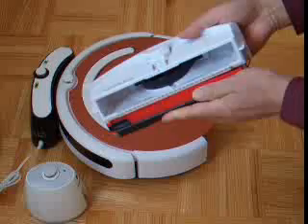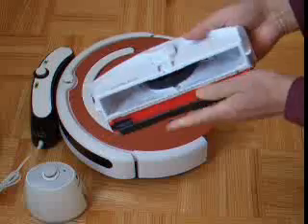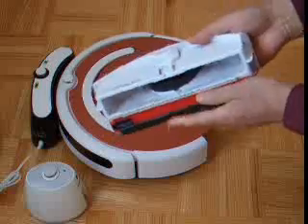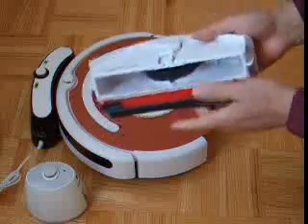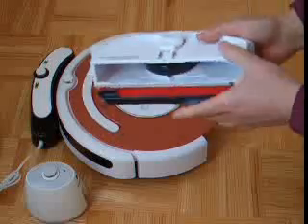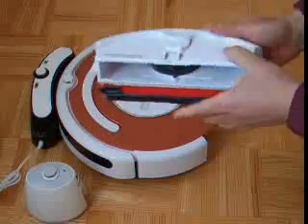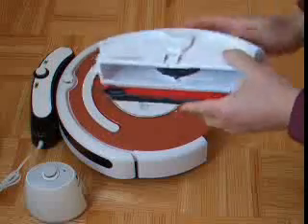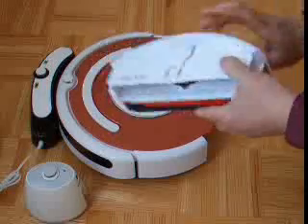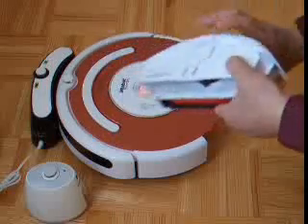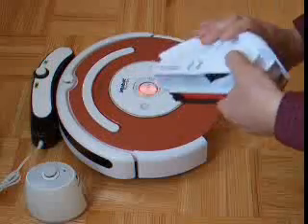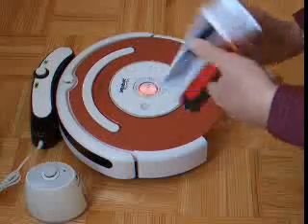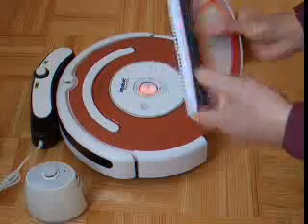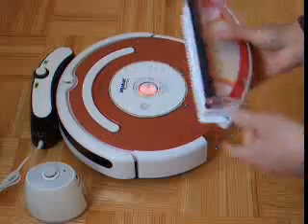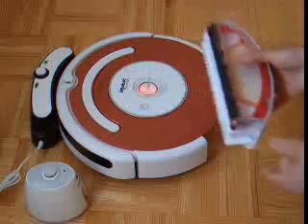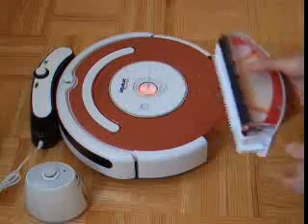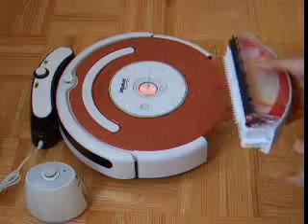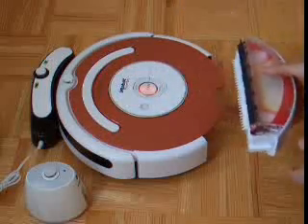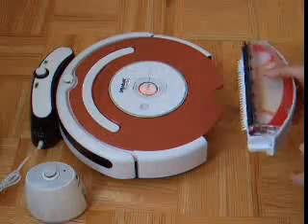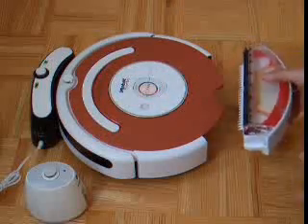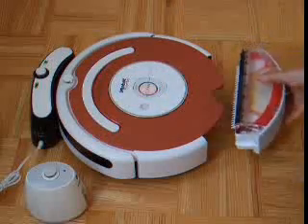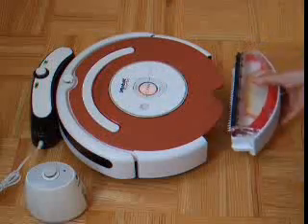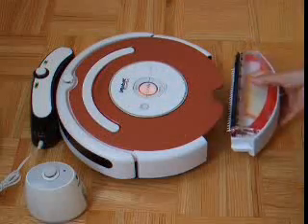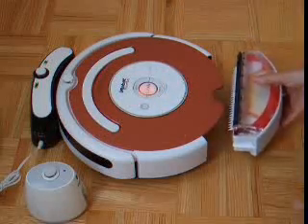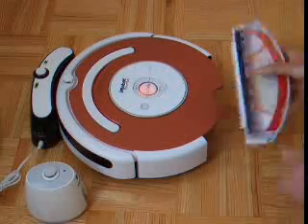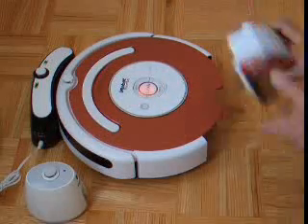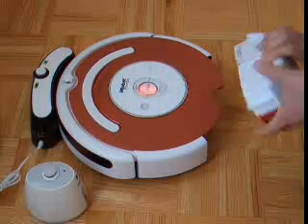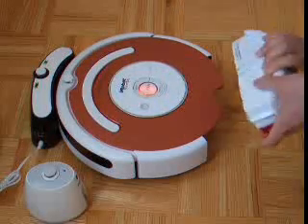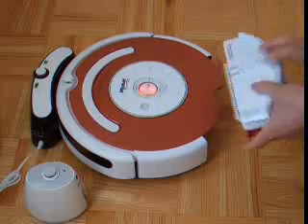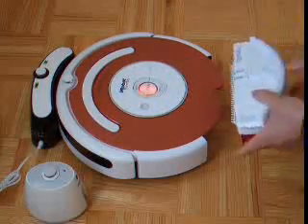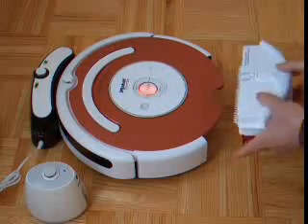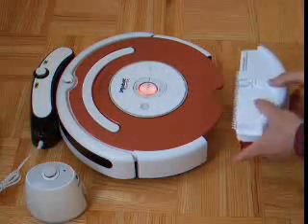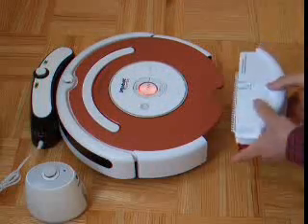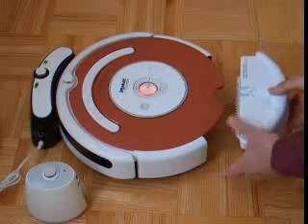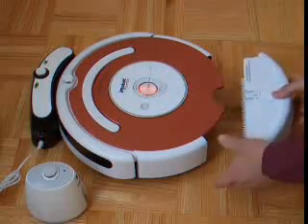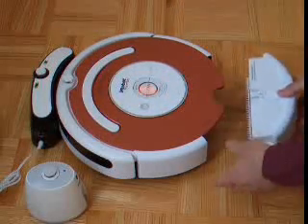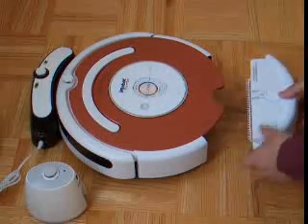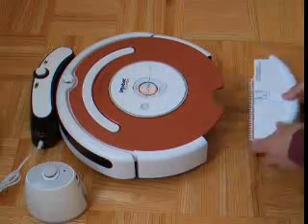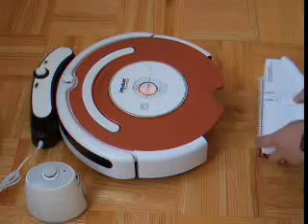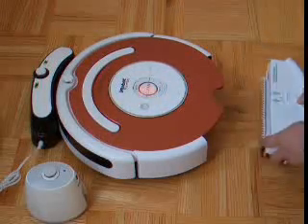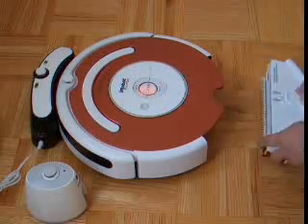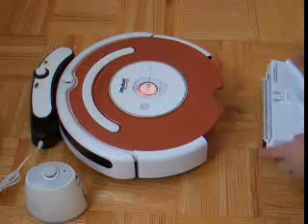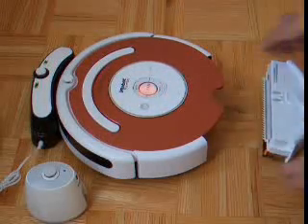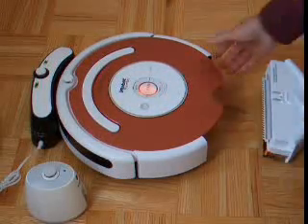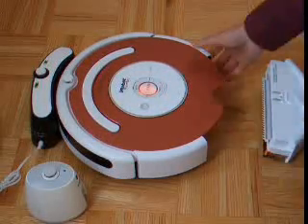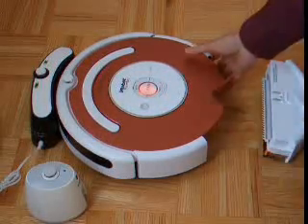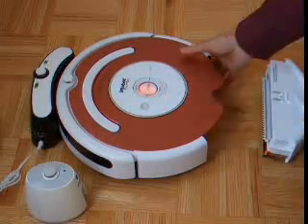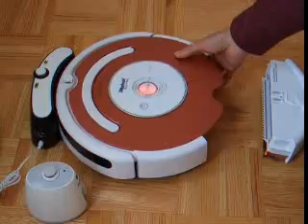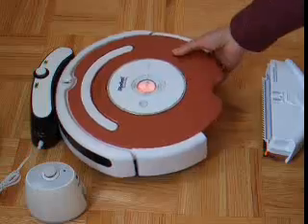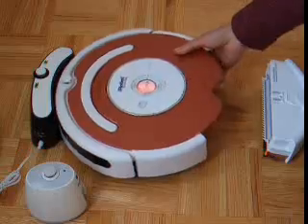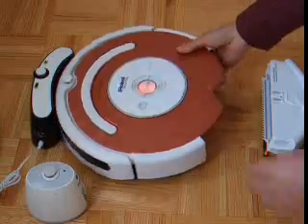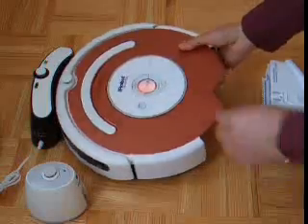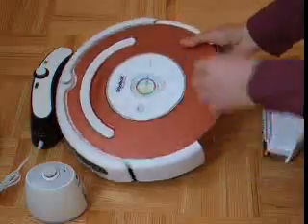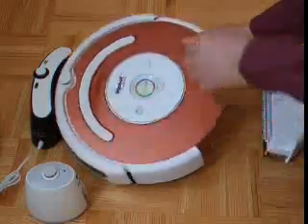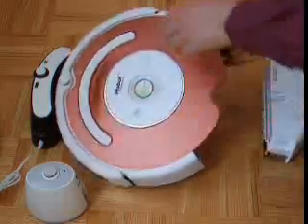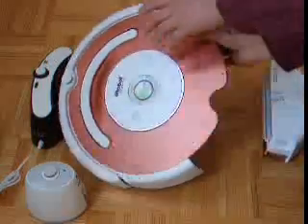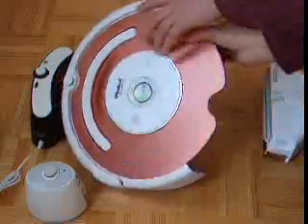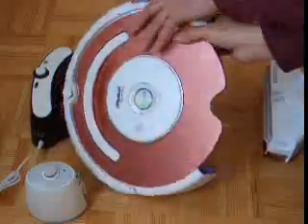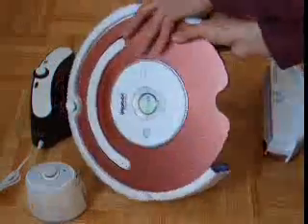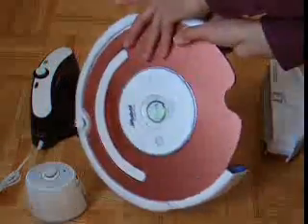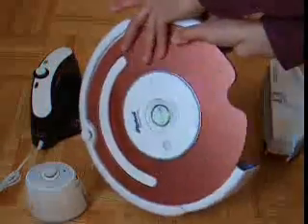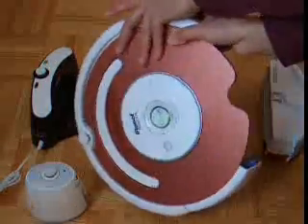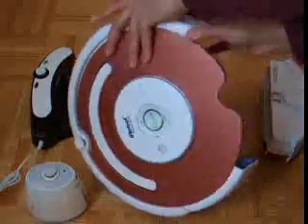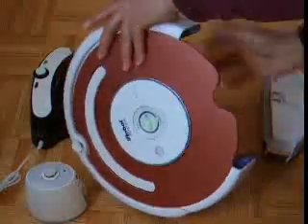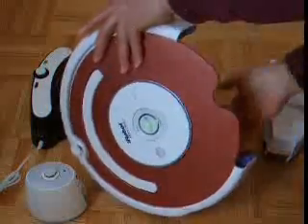To reassemble, just slide the filter back in like that. Before we put everything back, we want to show you a few things underneath the robot.